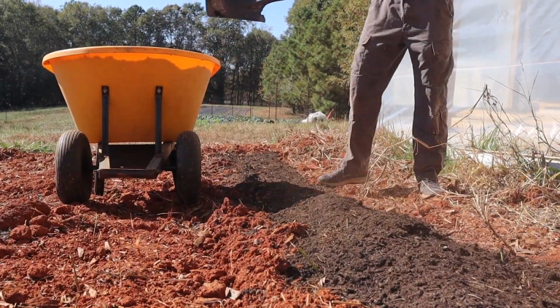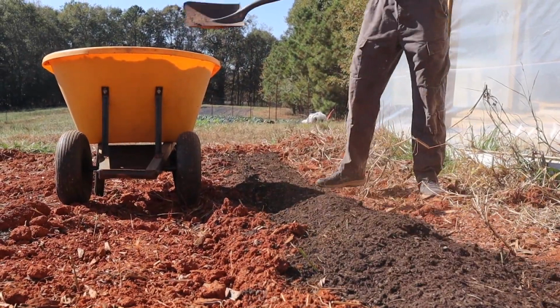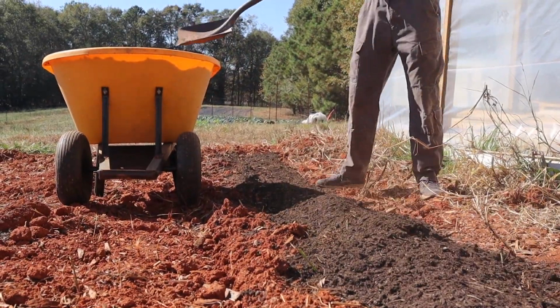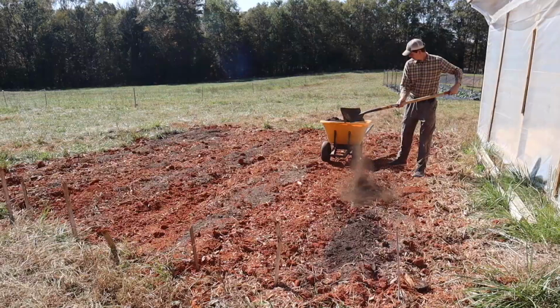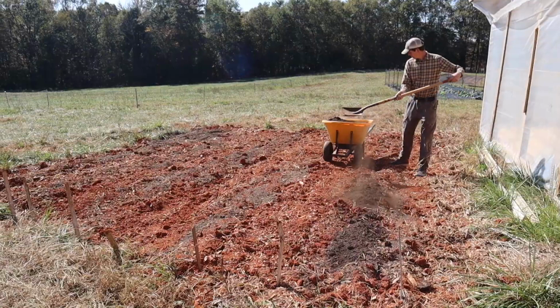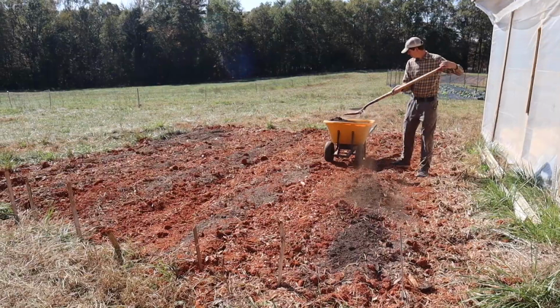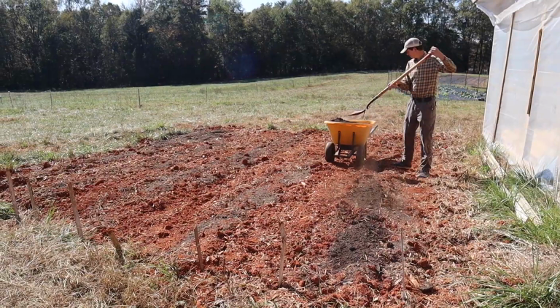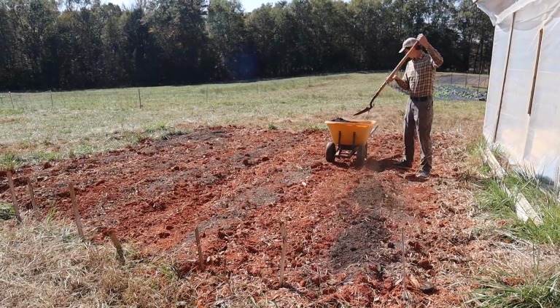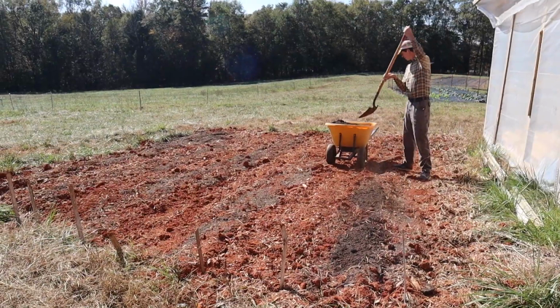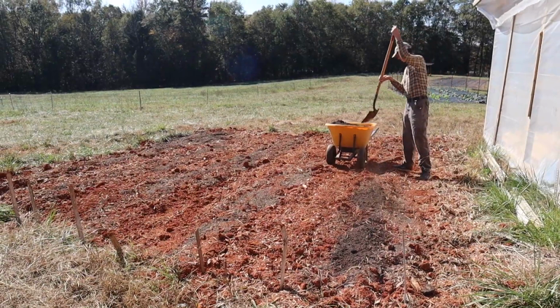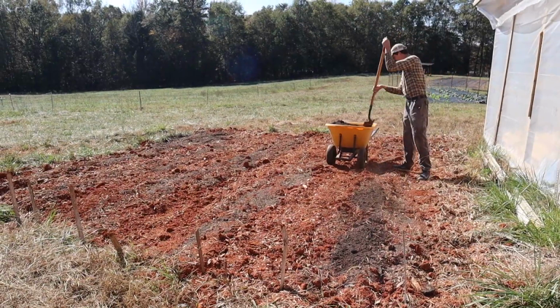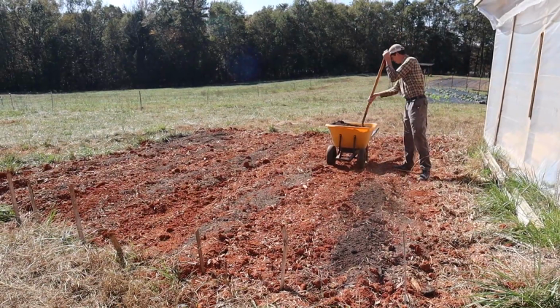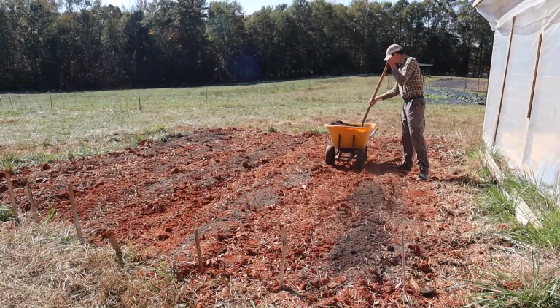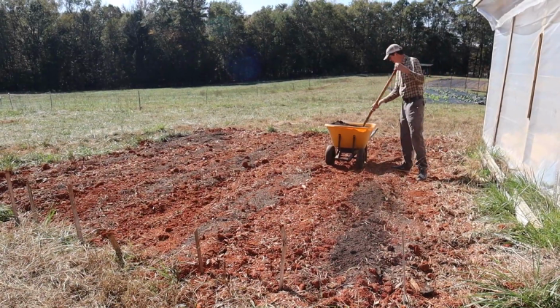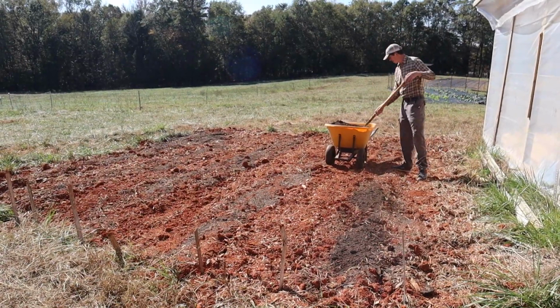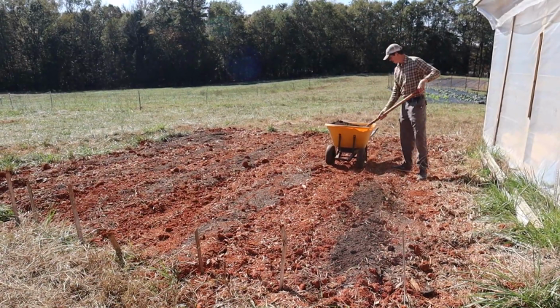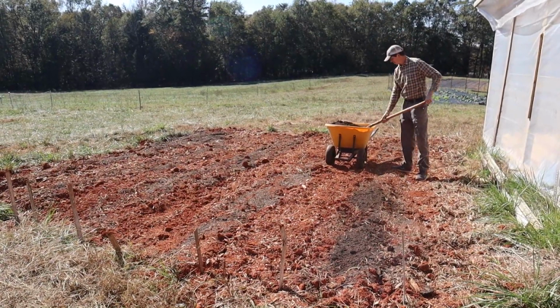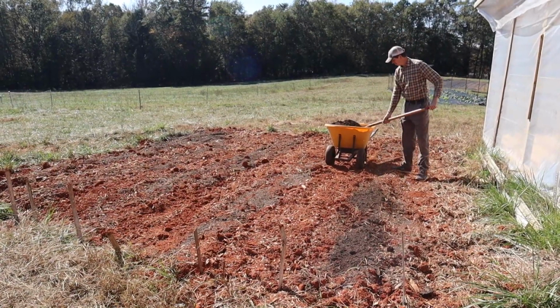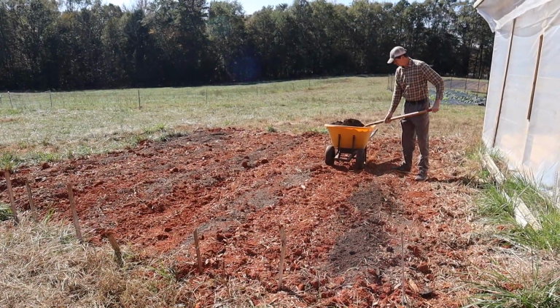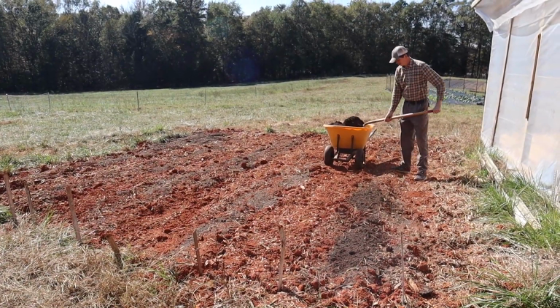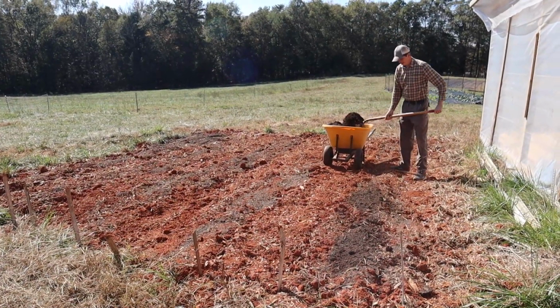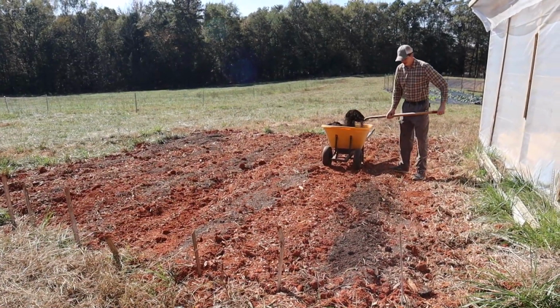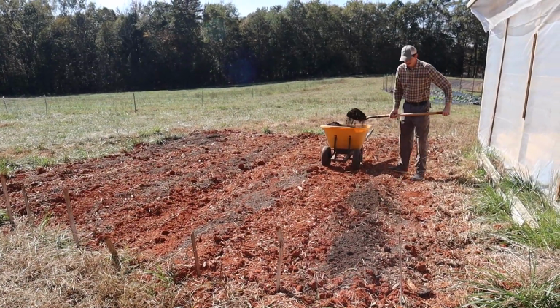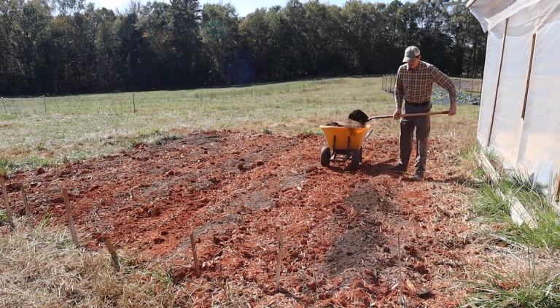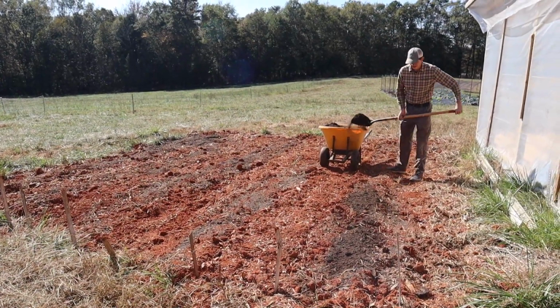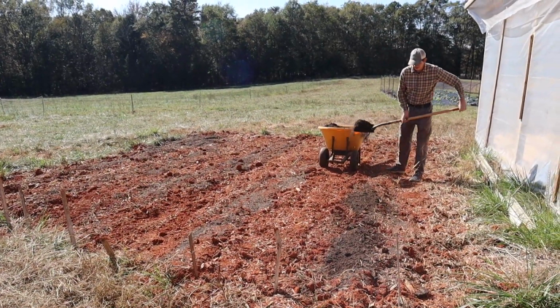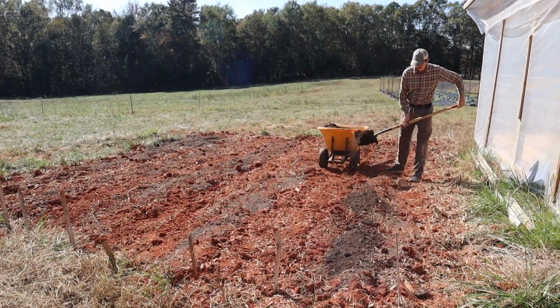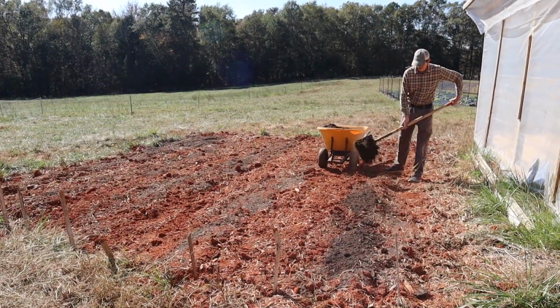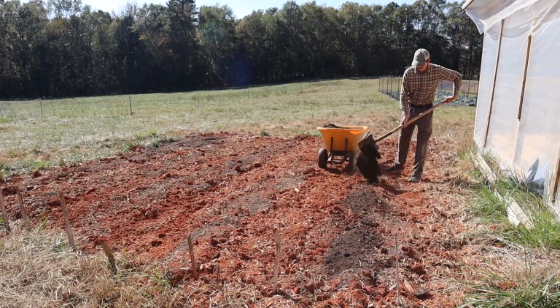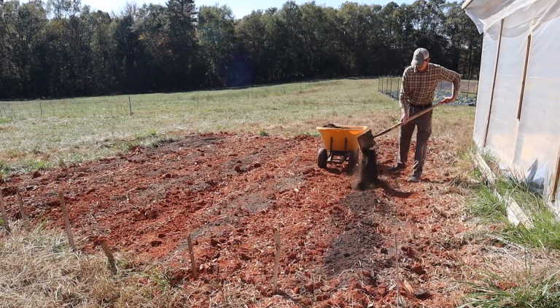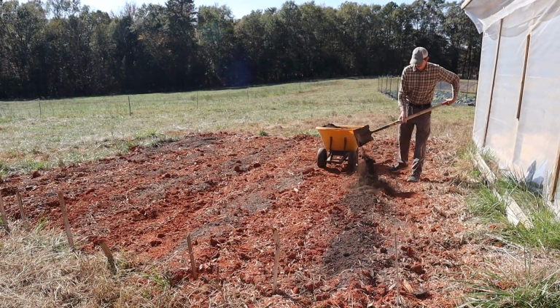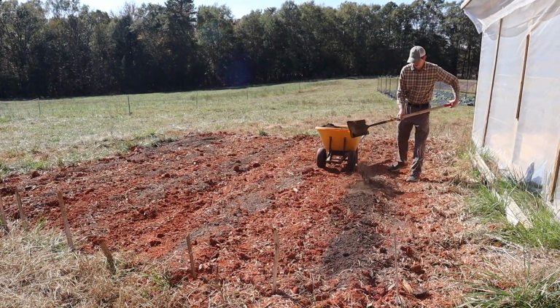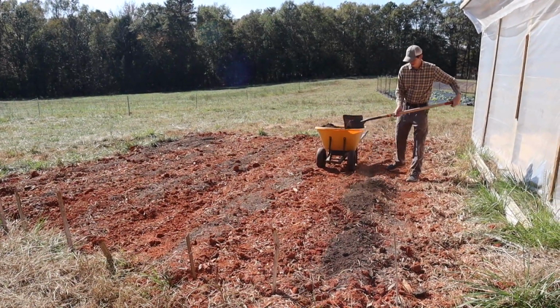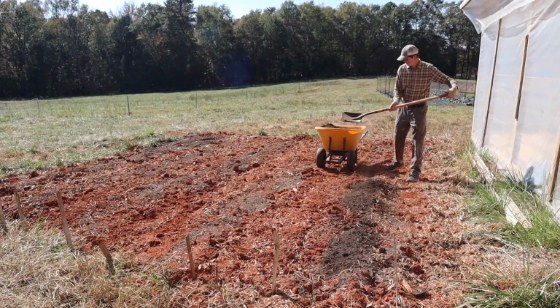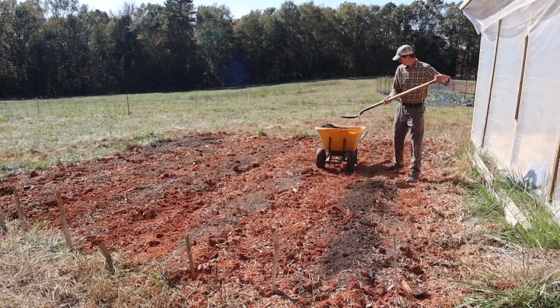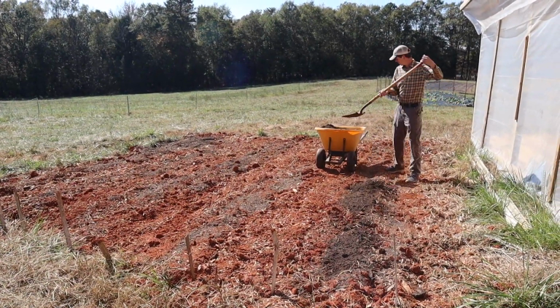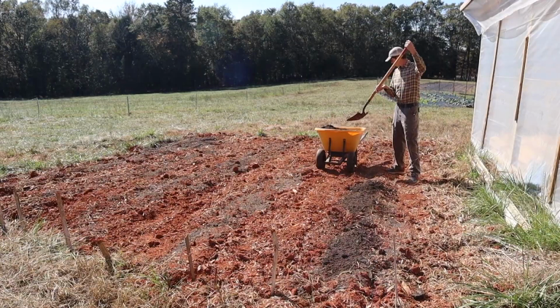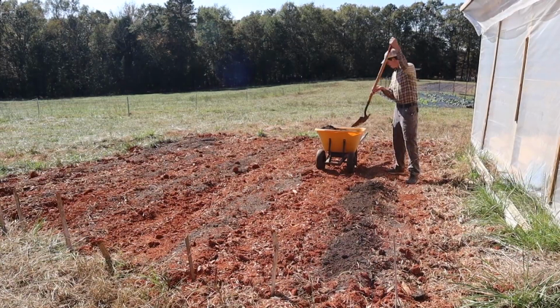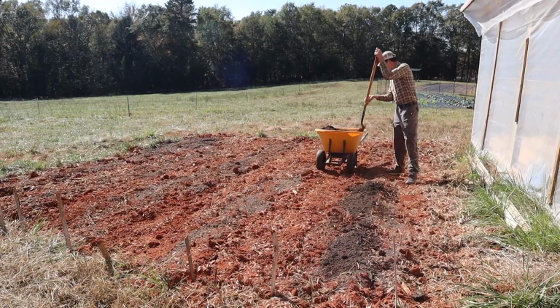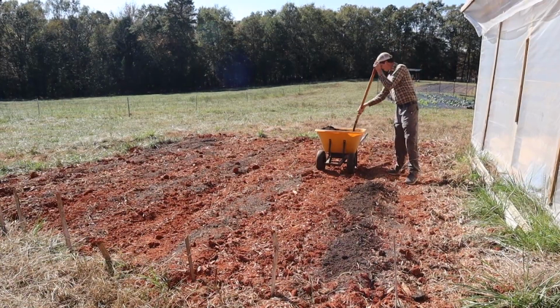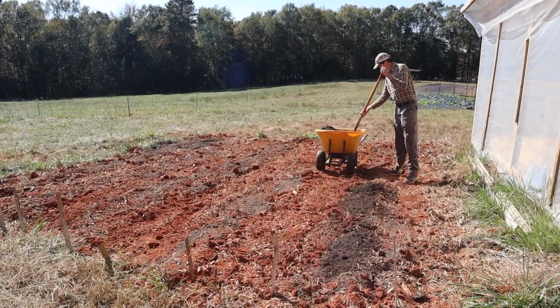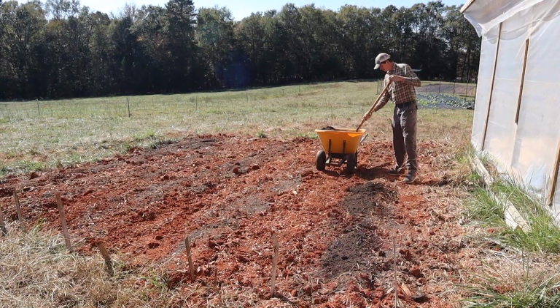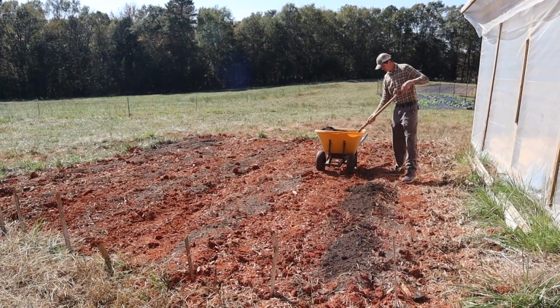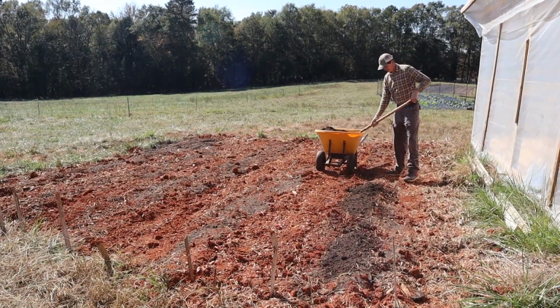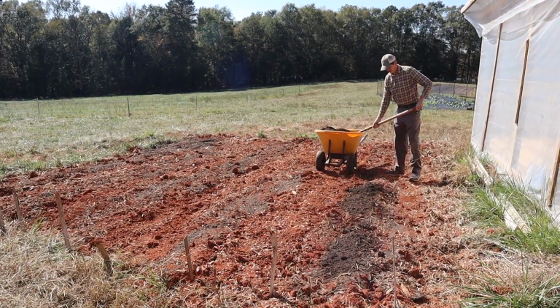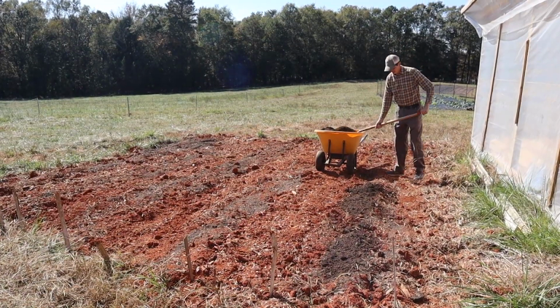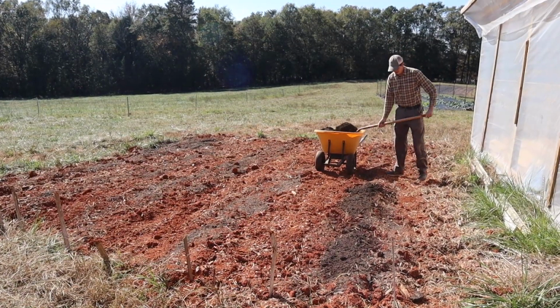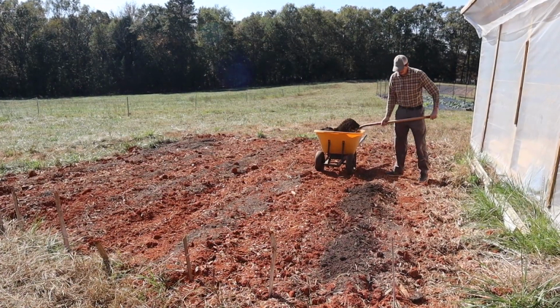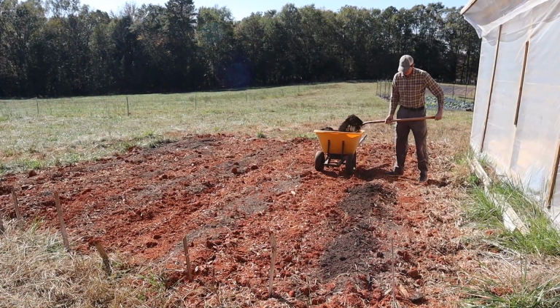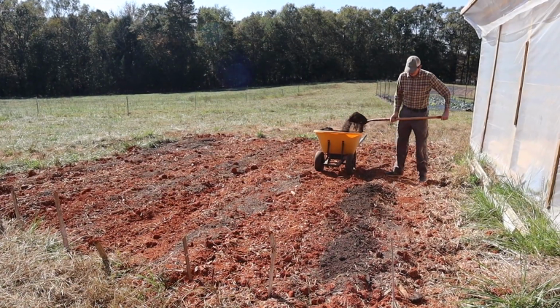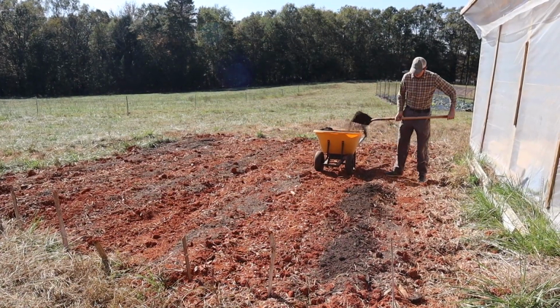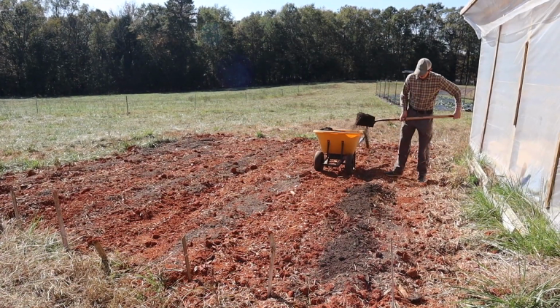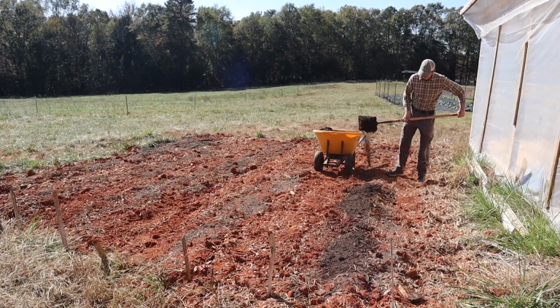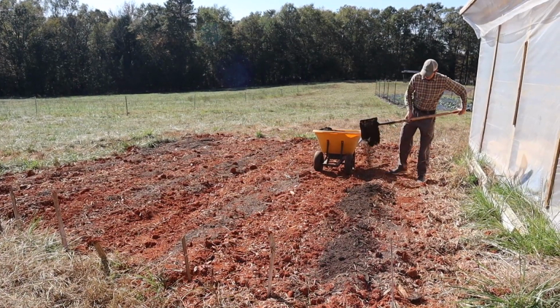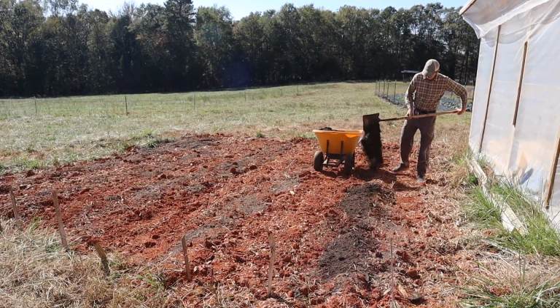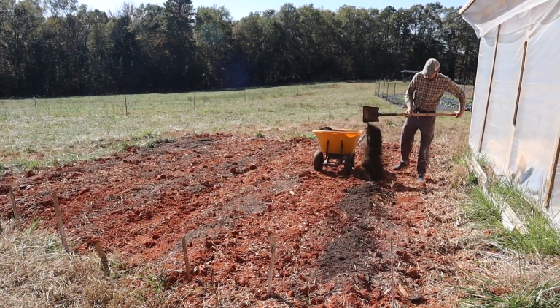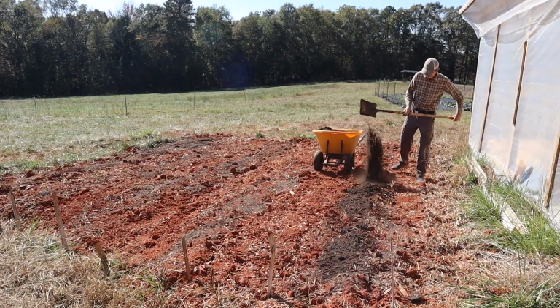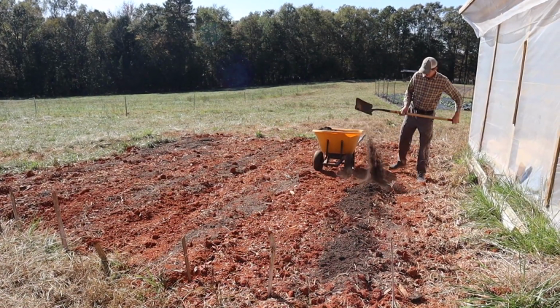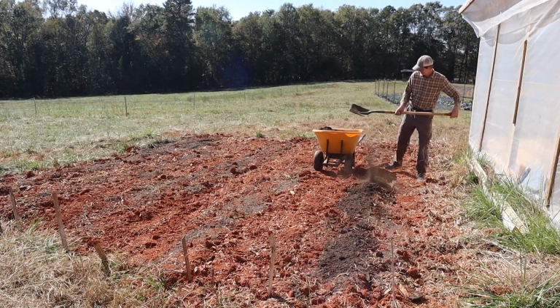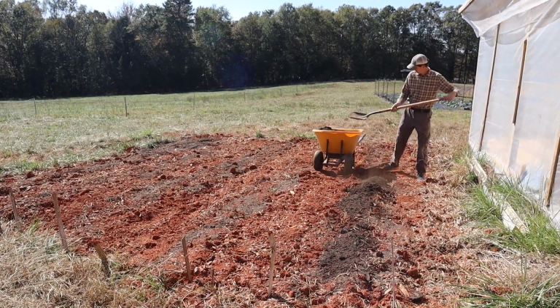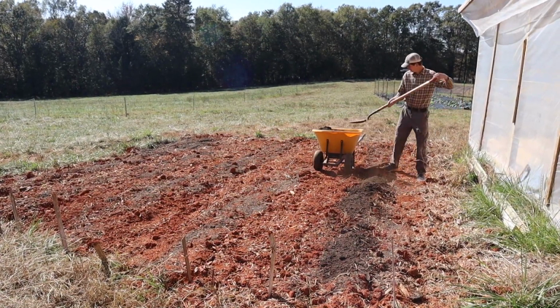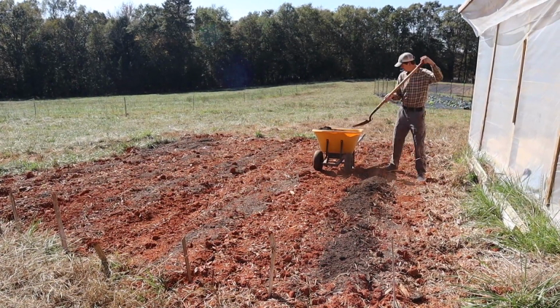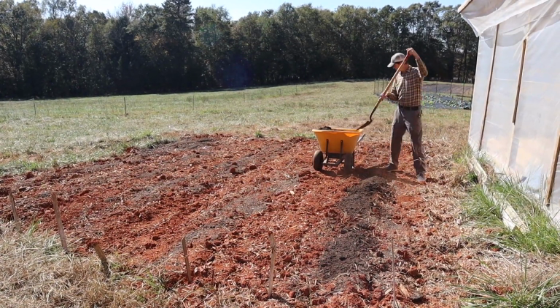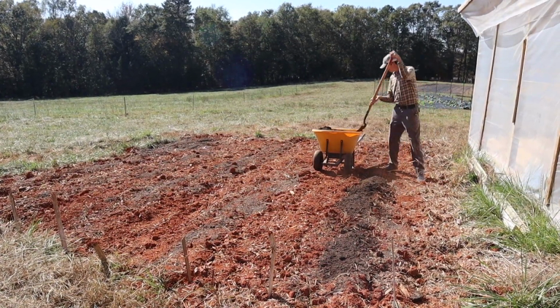We have had our first frost here in upstate South Carolina, which means it is time for us to plant garlic here in November.